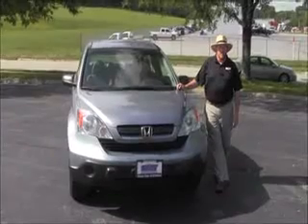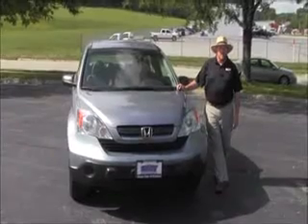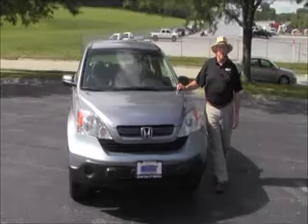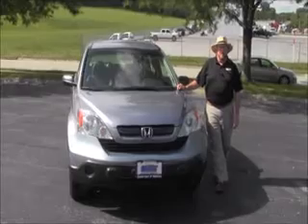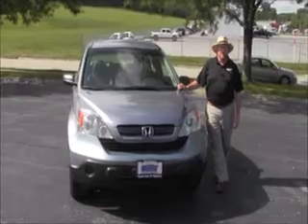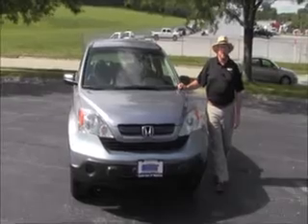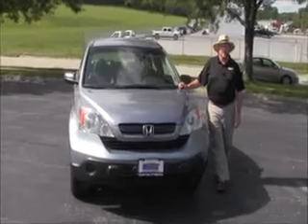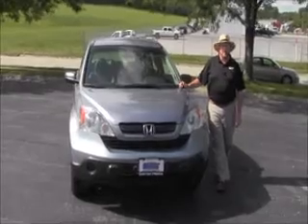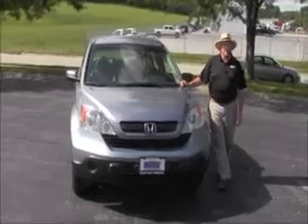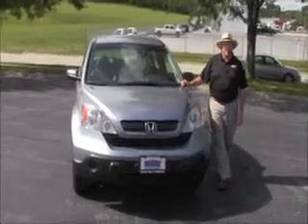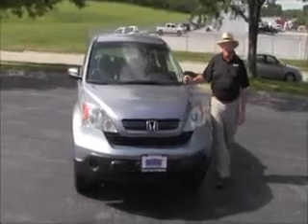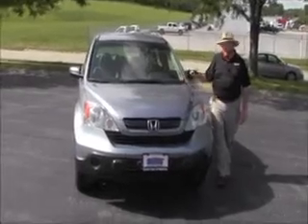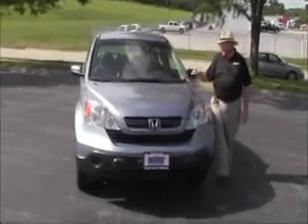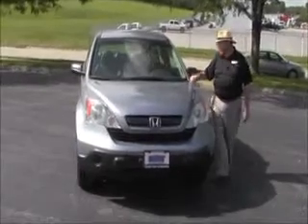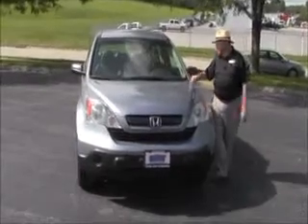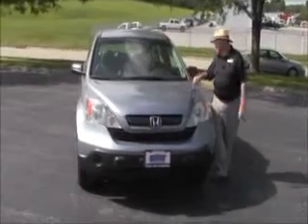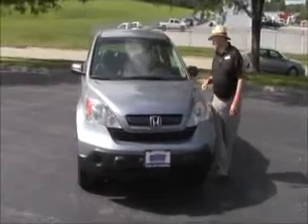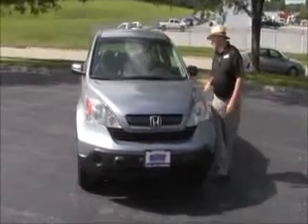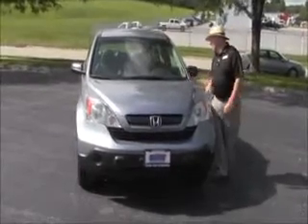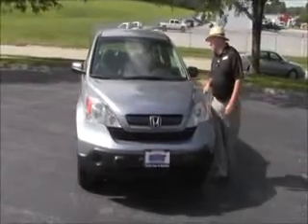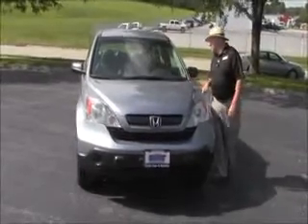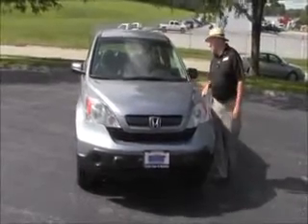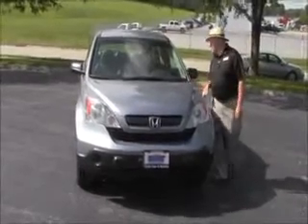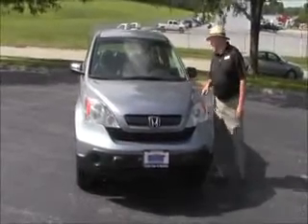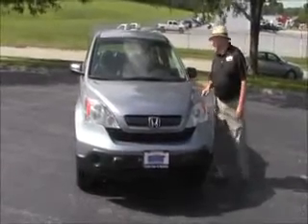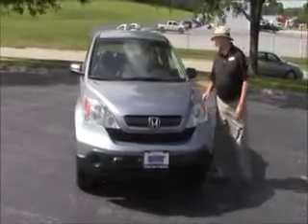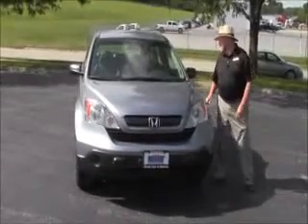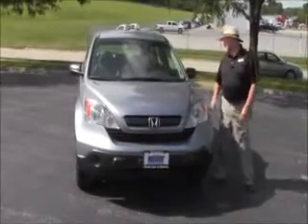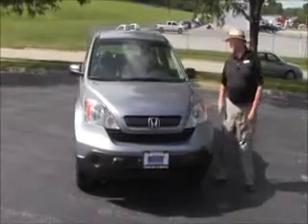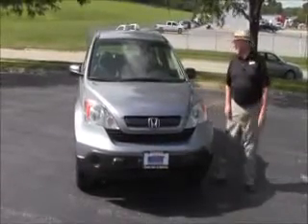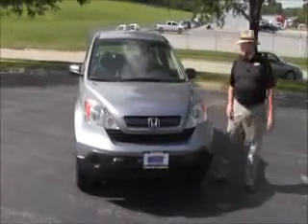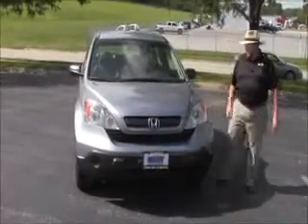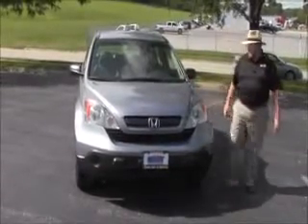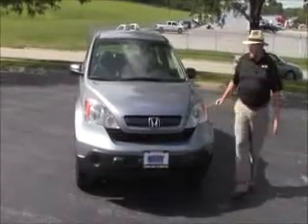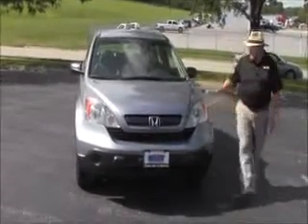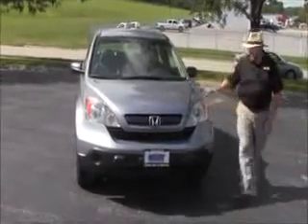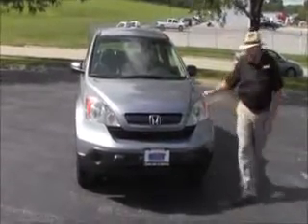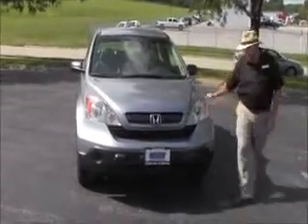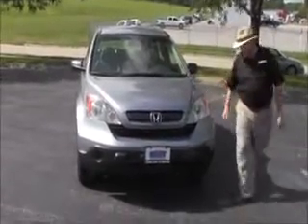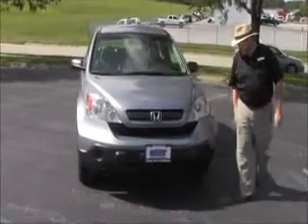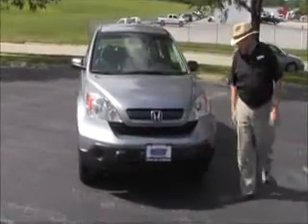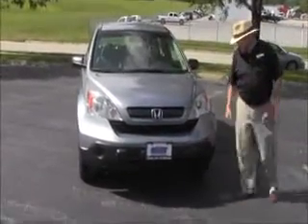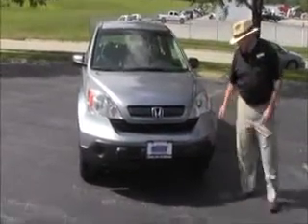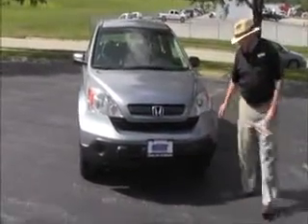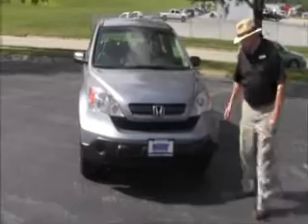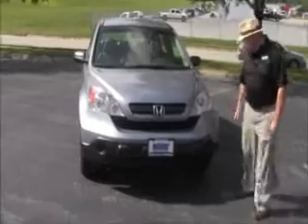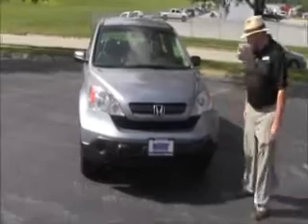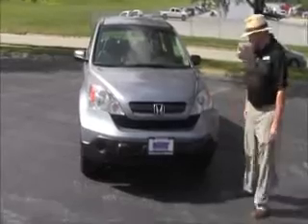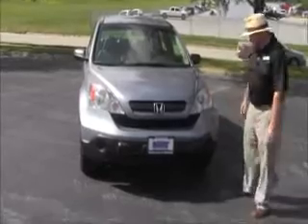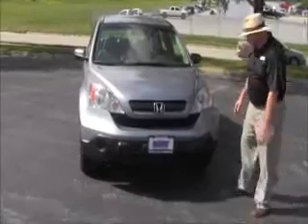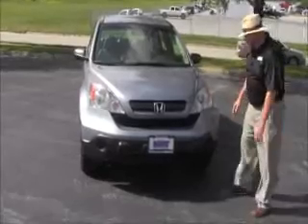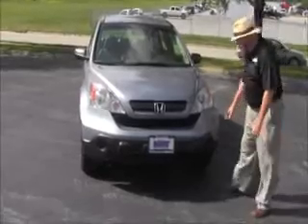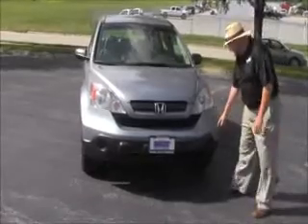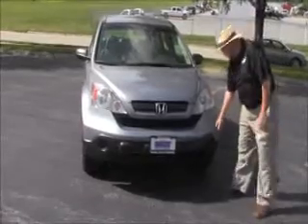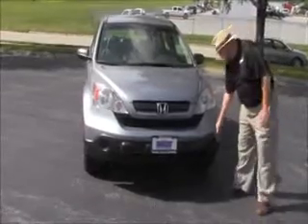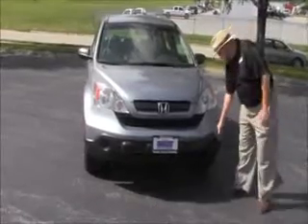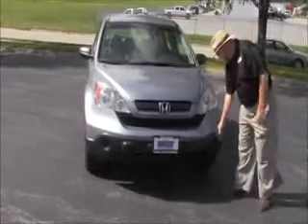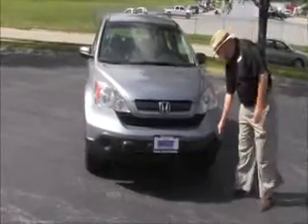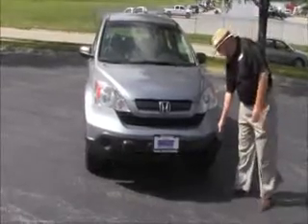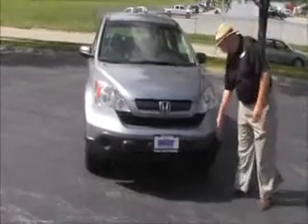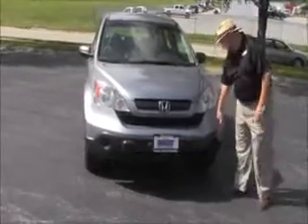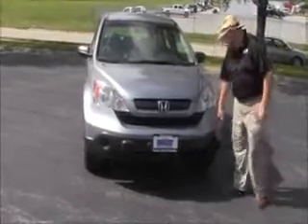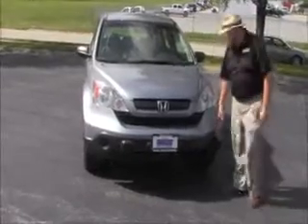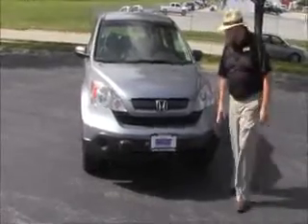Brian Kelly here for Honda Giant, here to show you this 2008 Honda CR-V. Just came in on trade with a little over a hundred and sixty thousand miles.